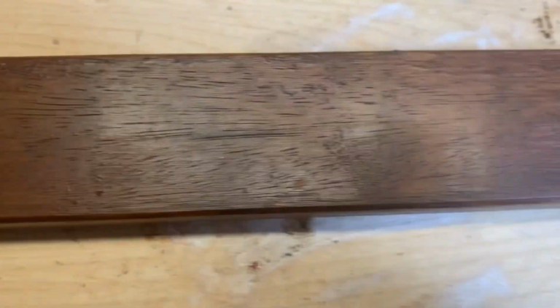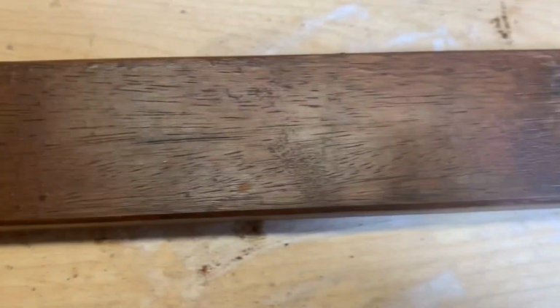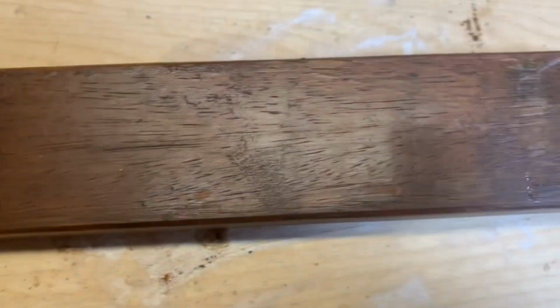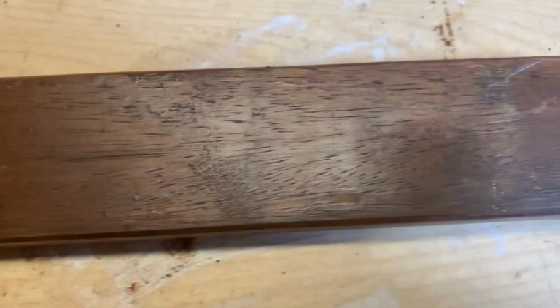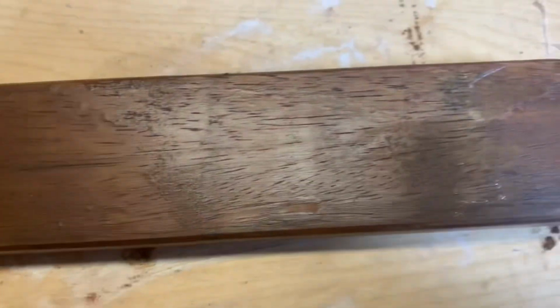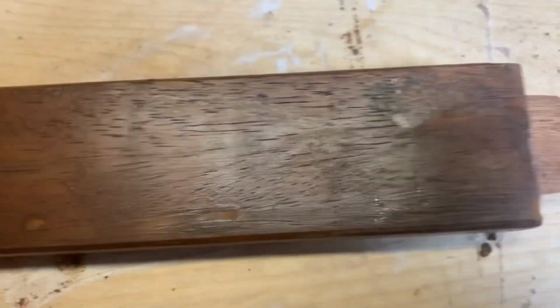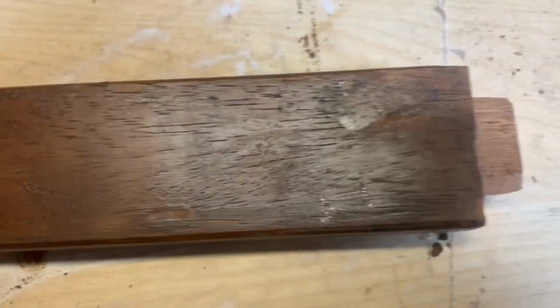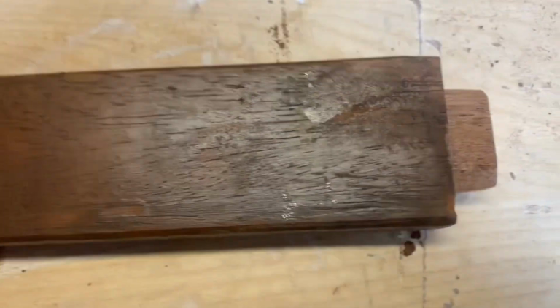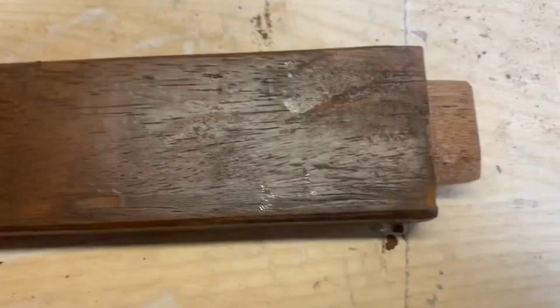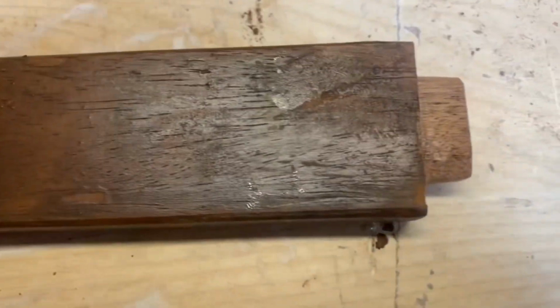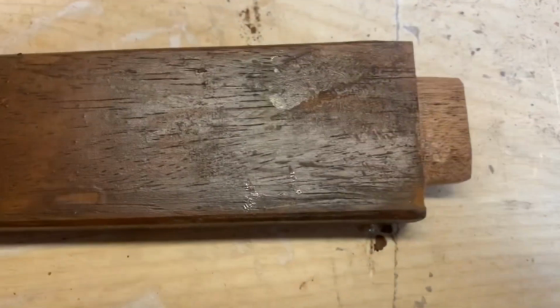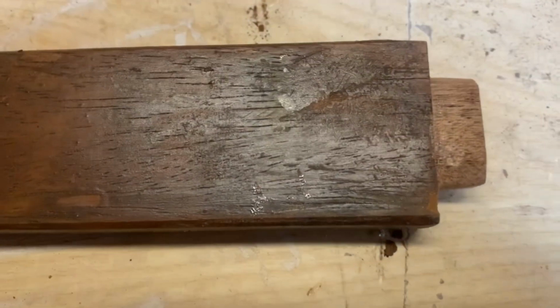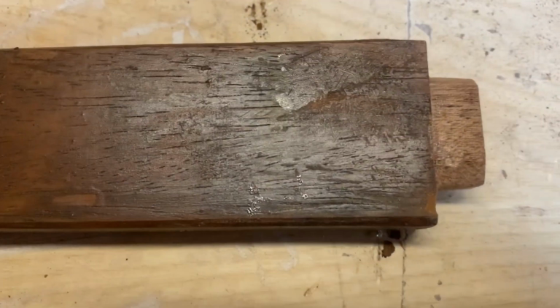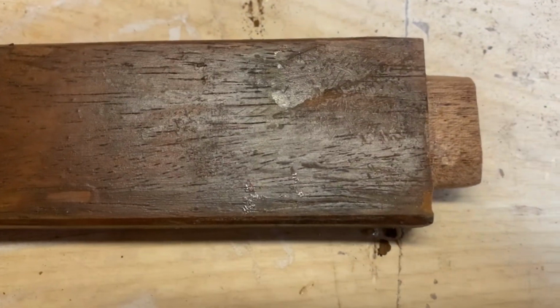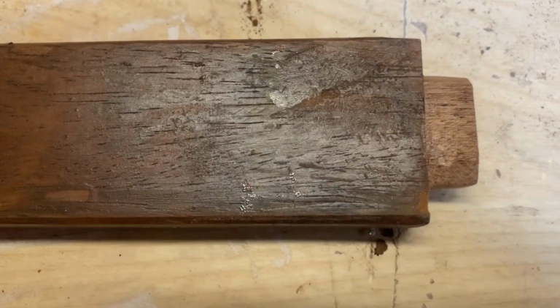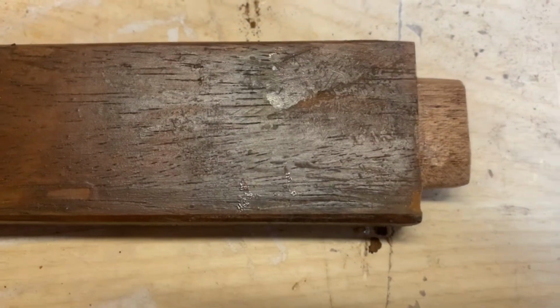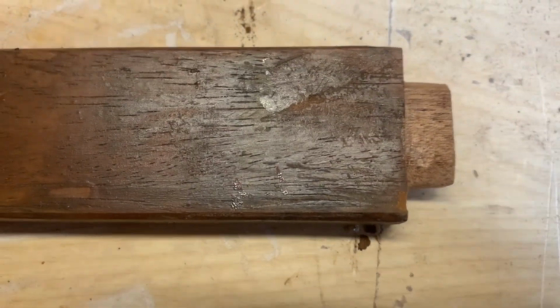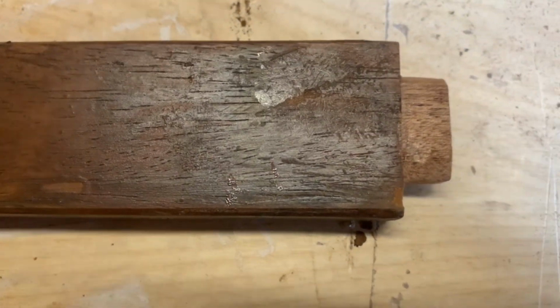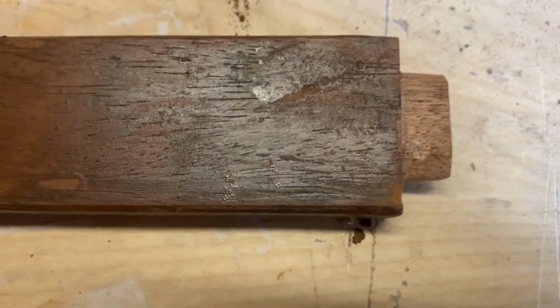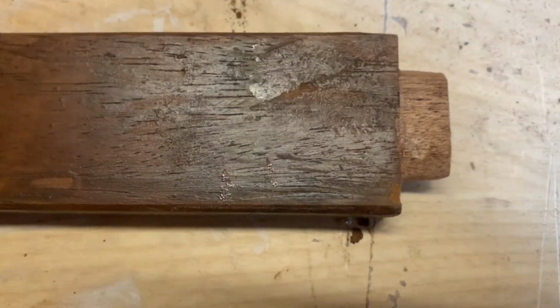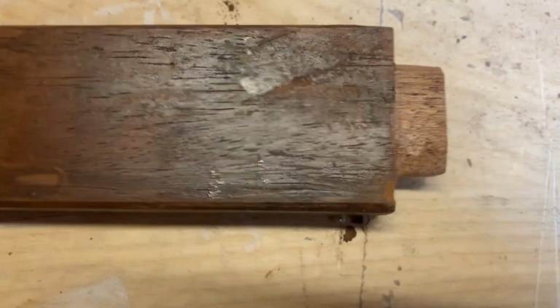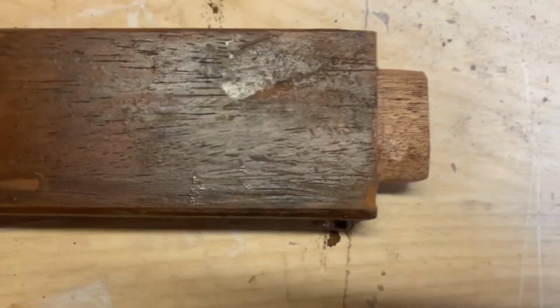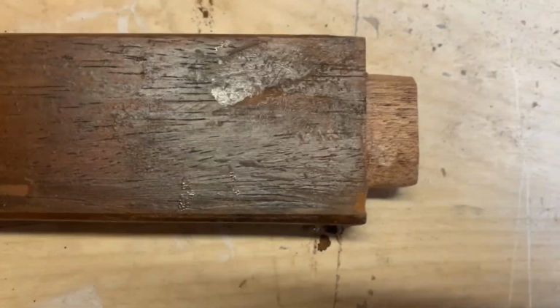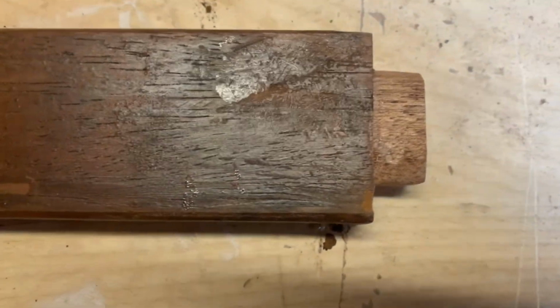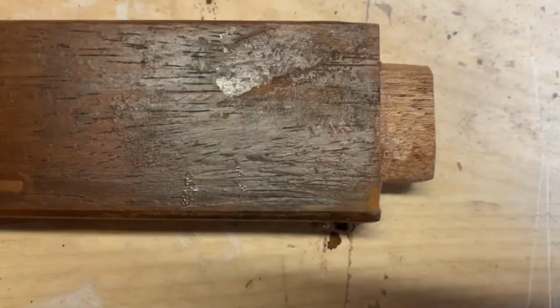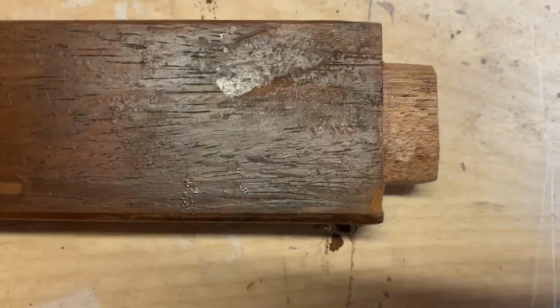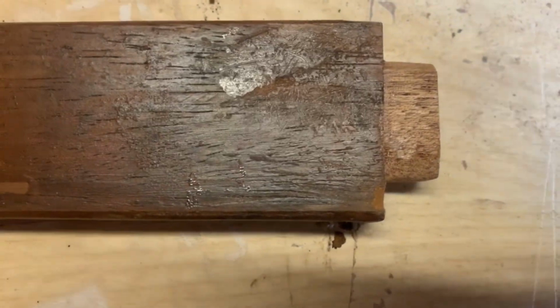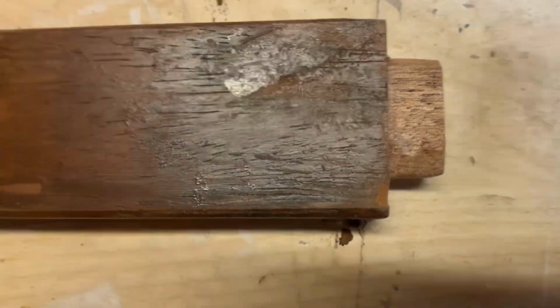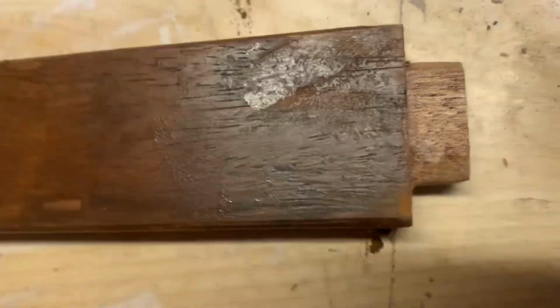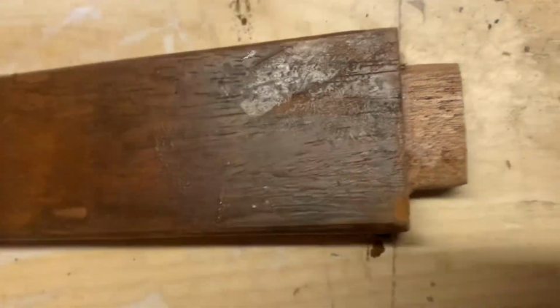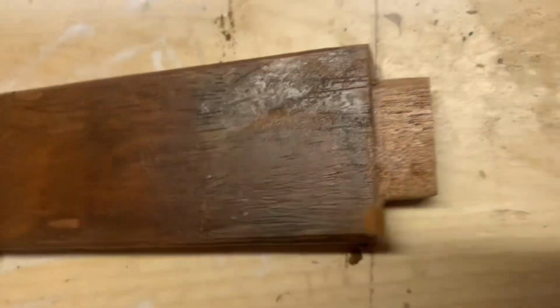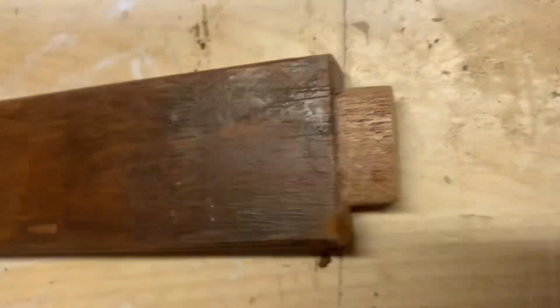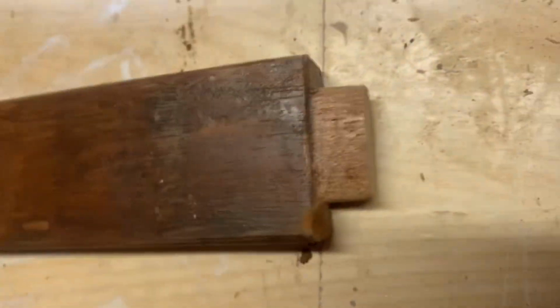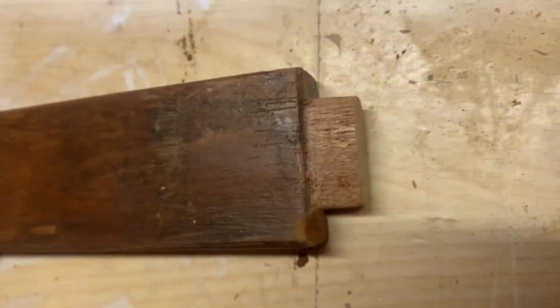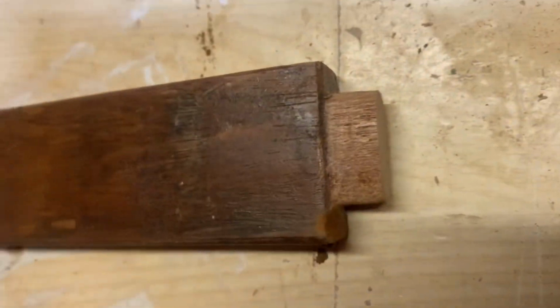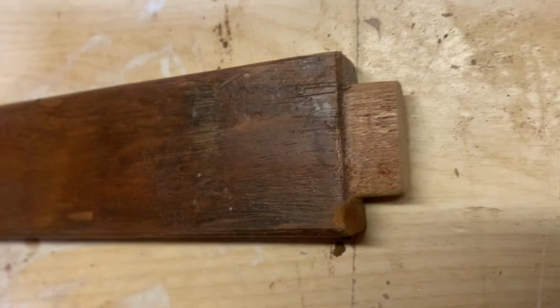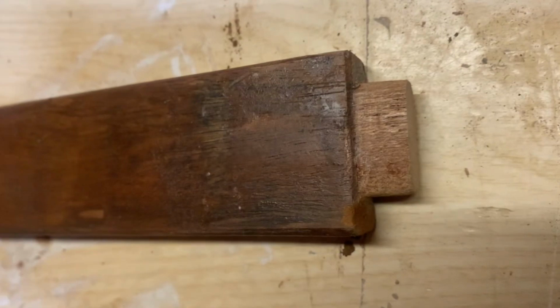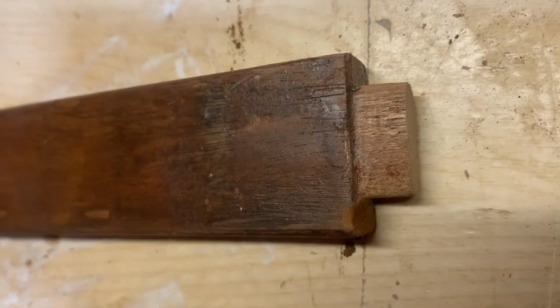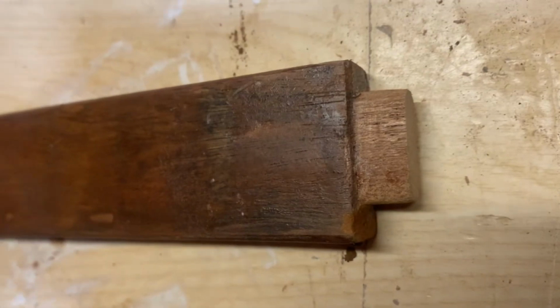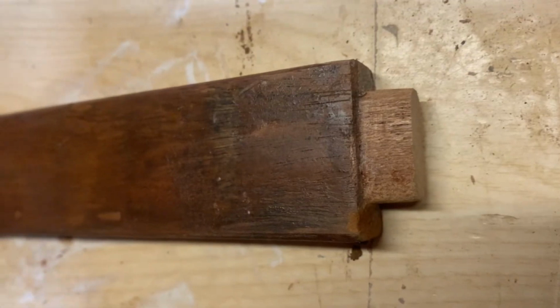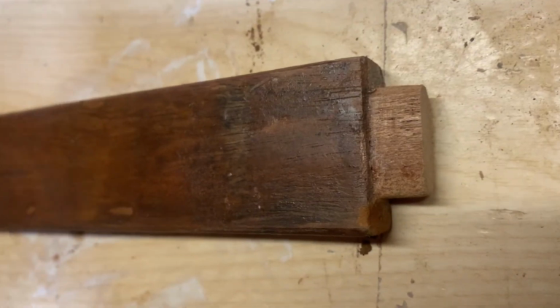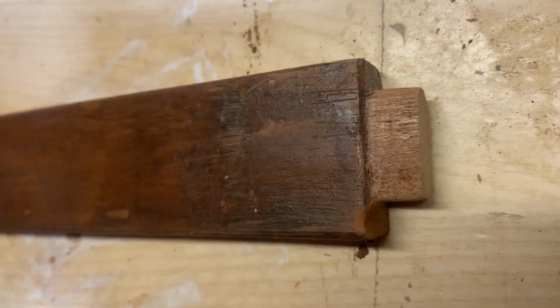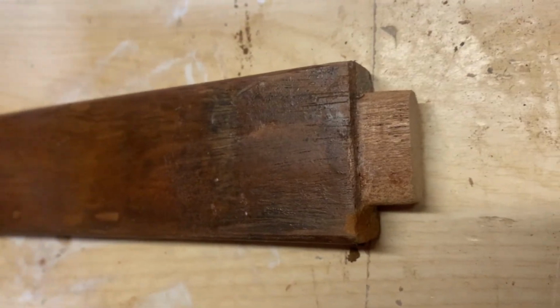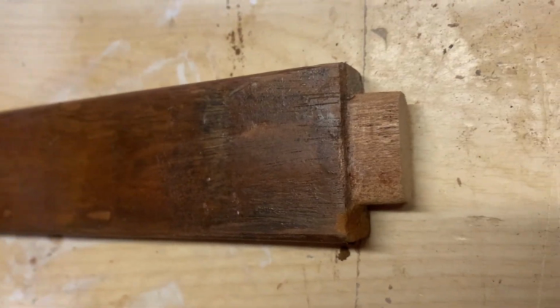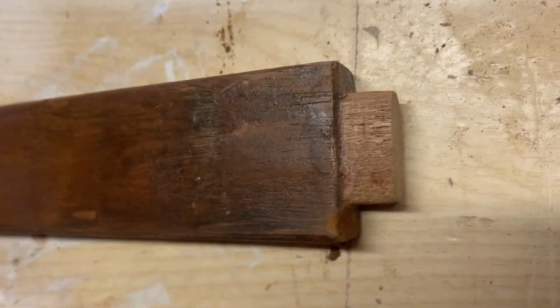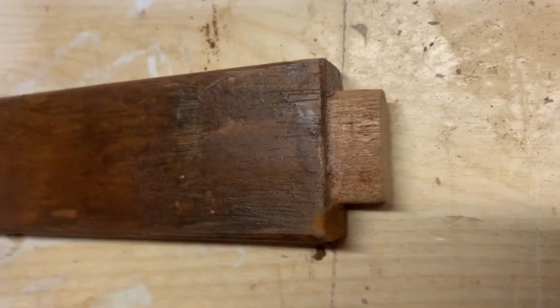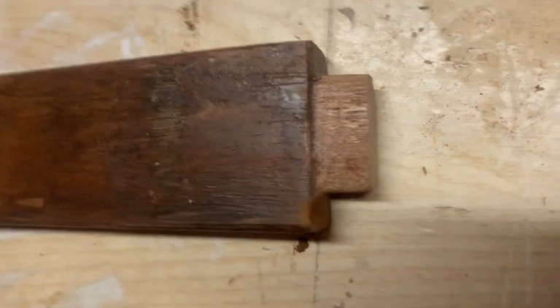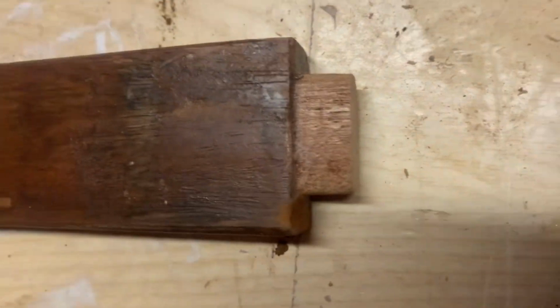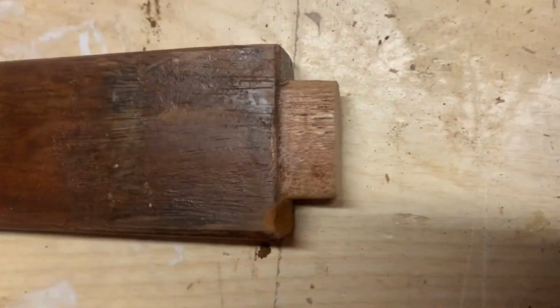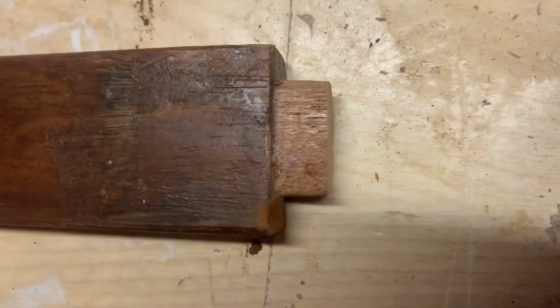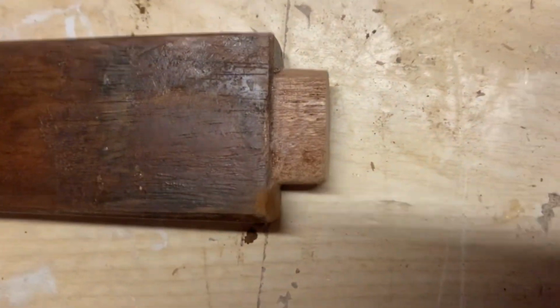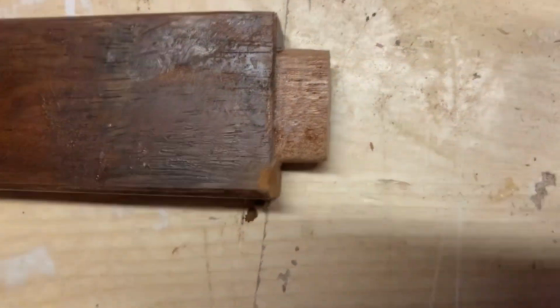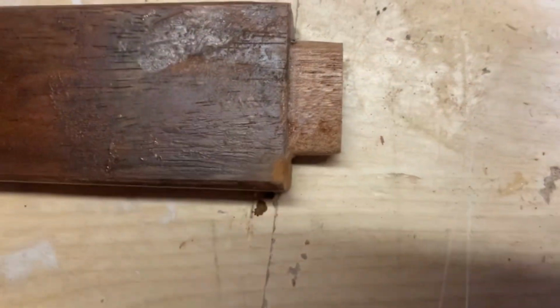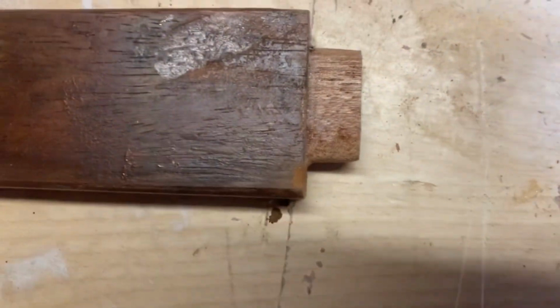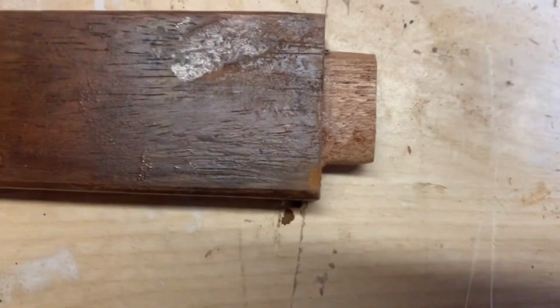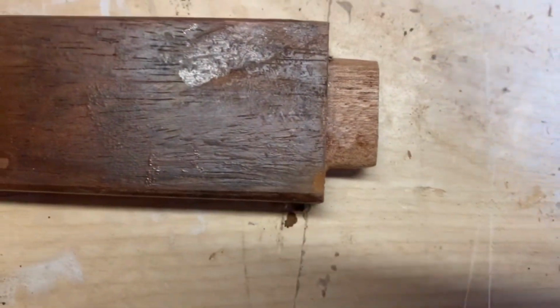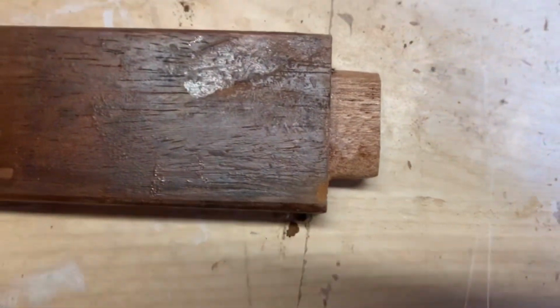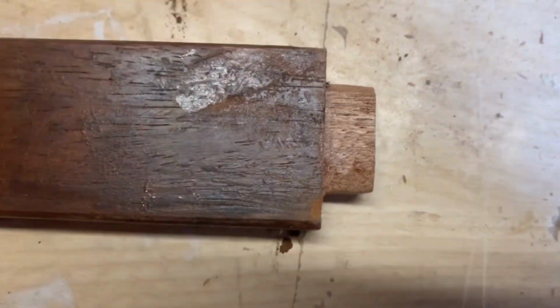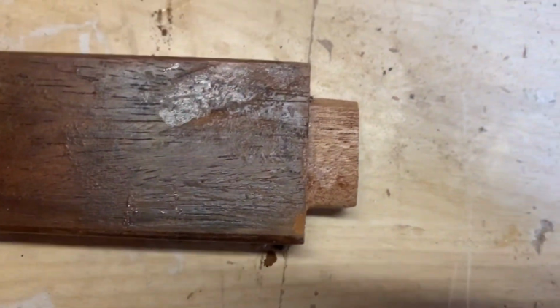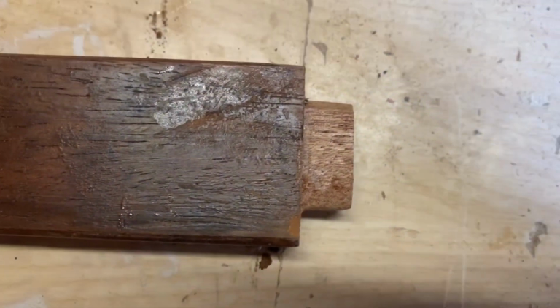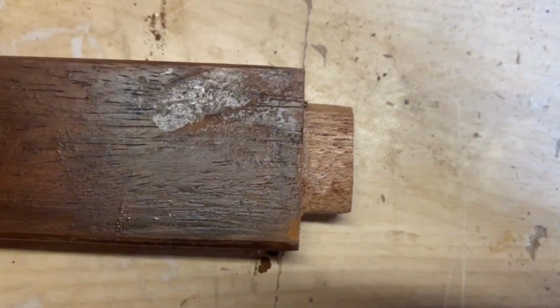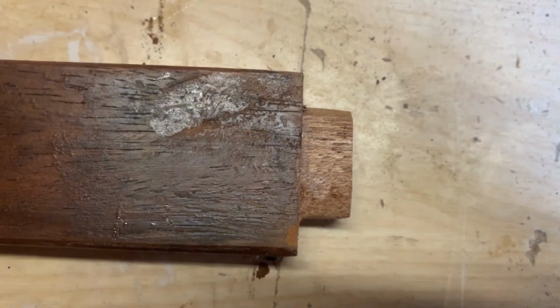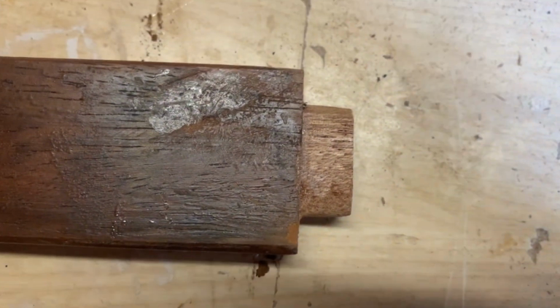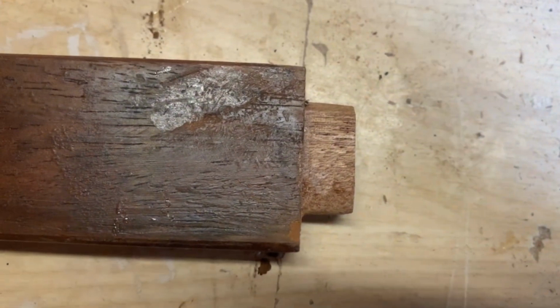It should go back in where it belongs. We let the piece in, glued it in there, and shaped it to size as well.